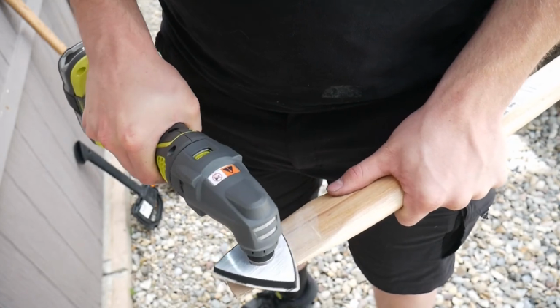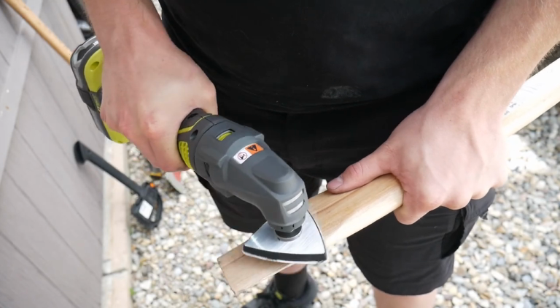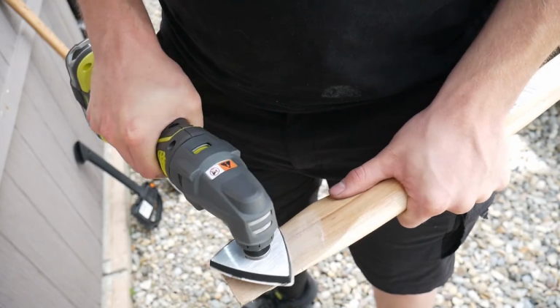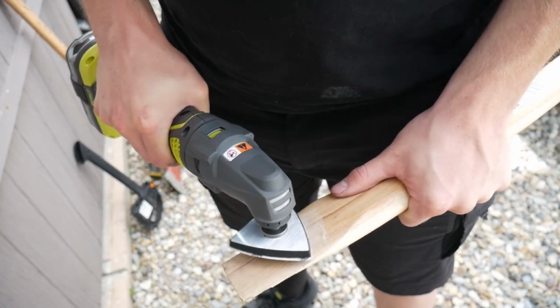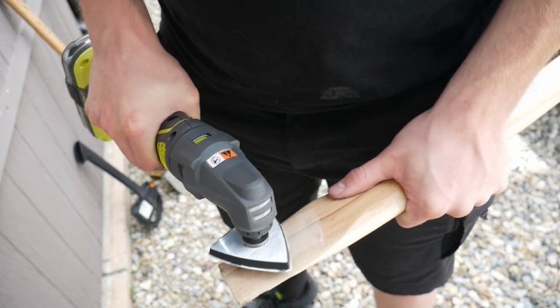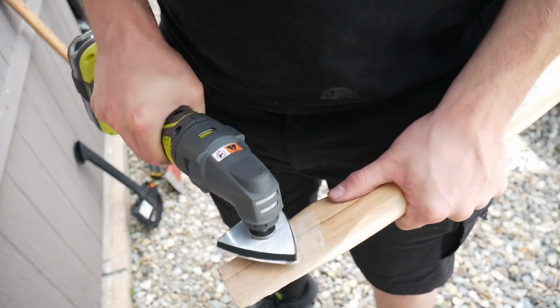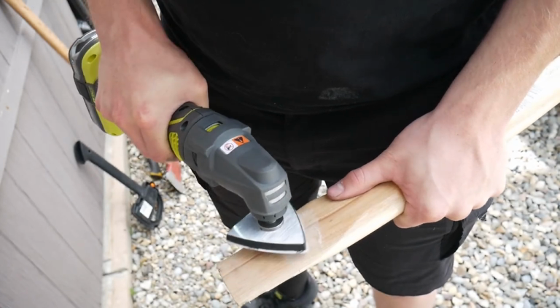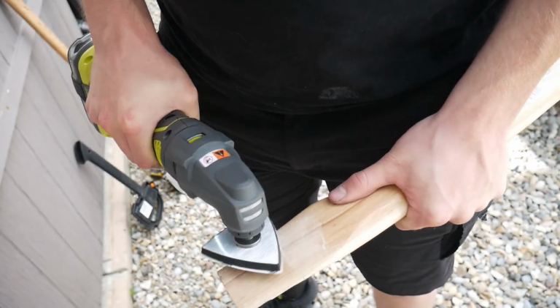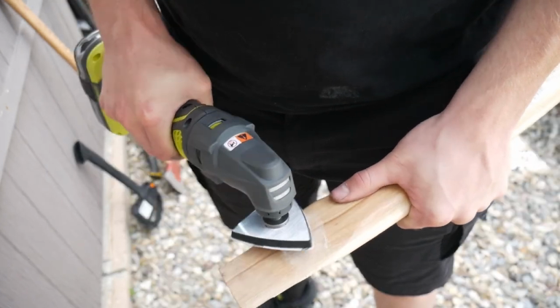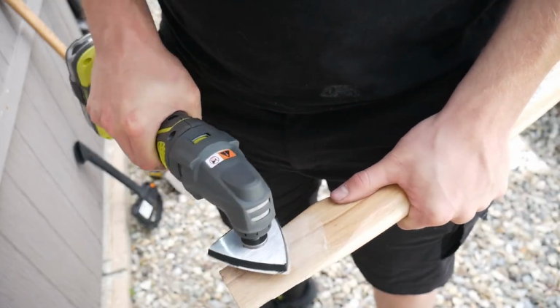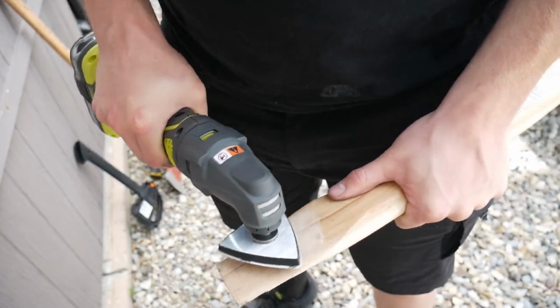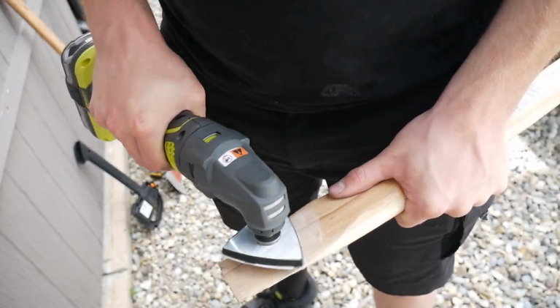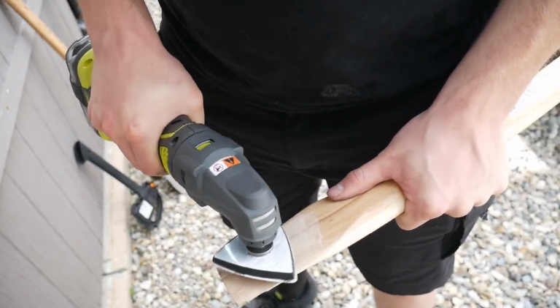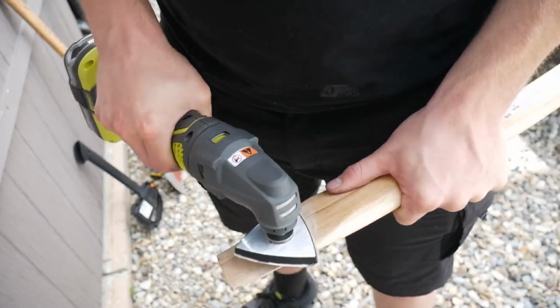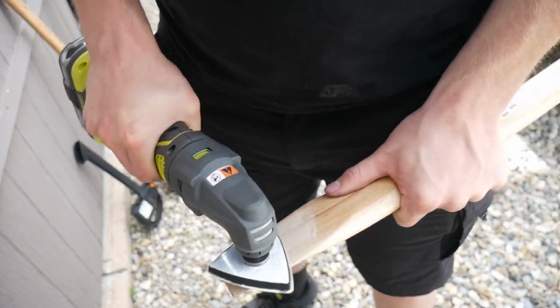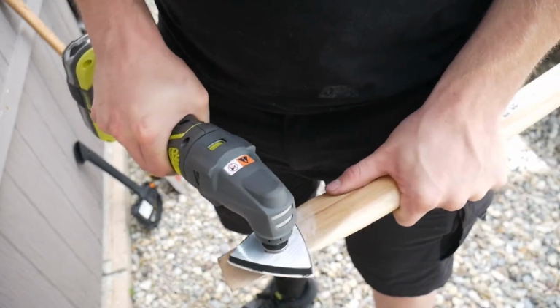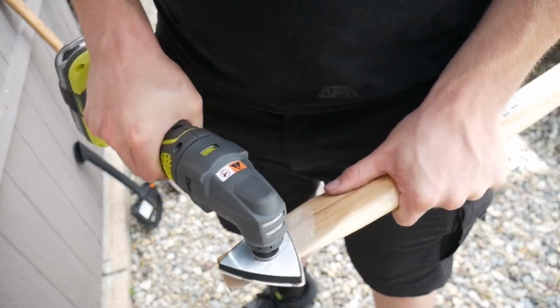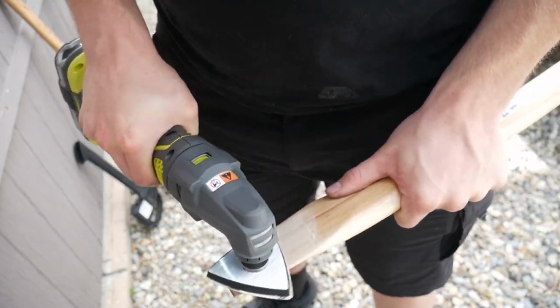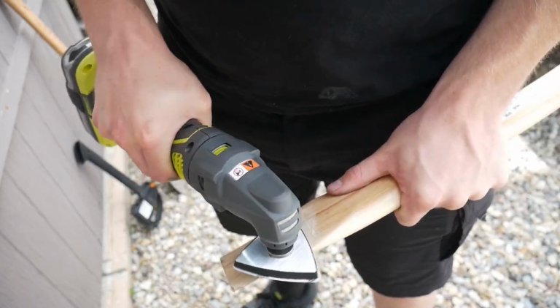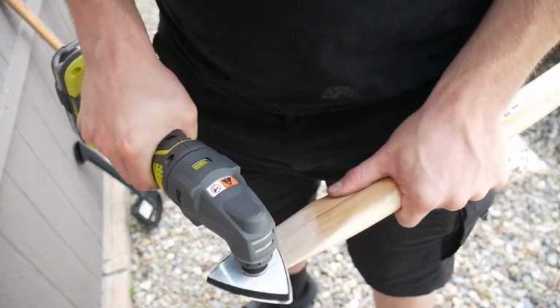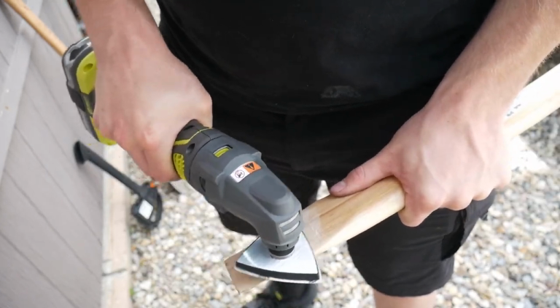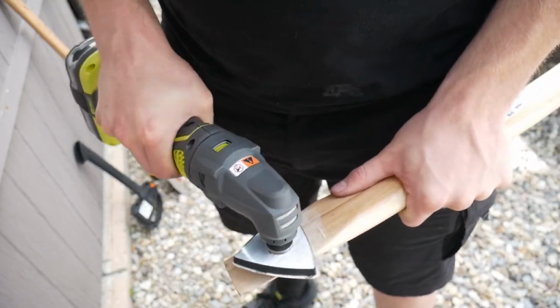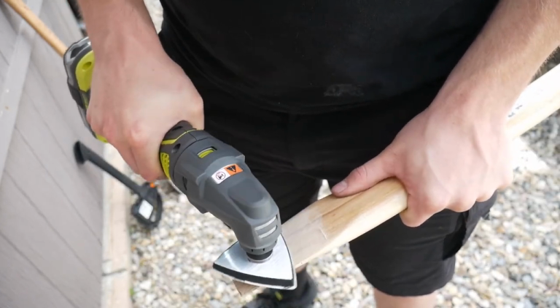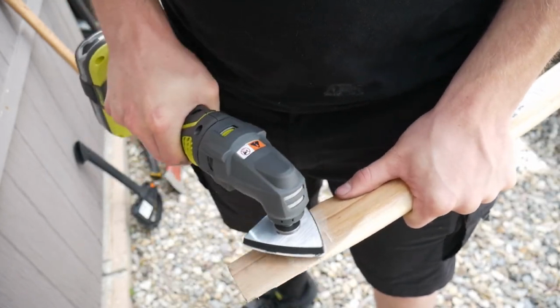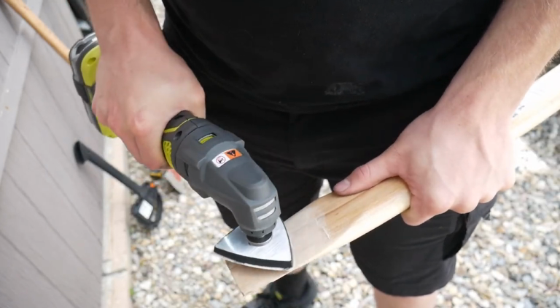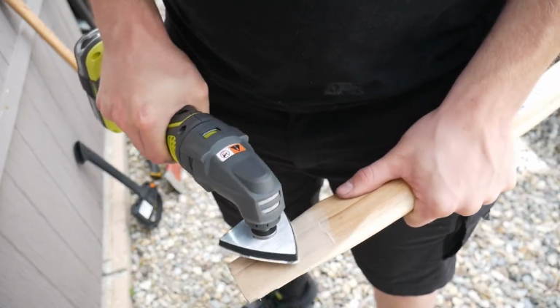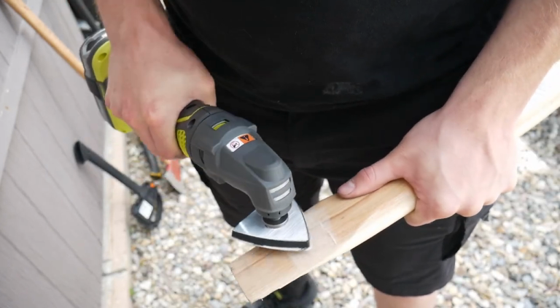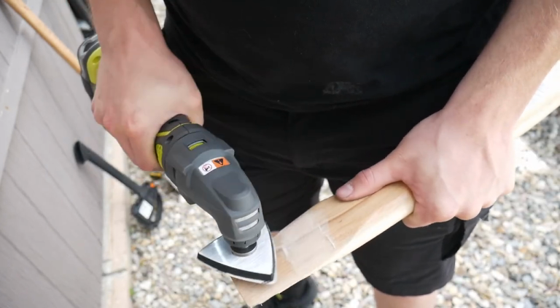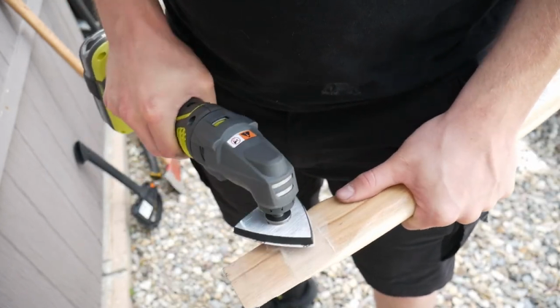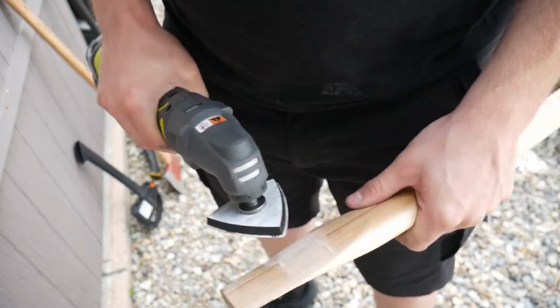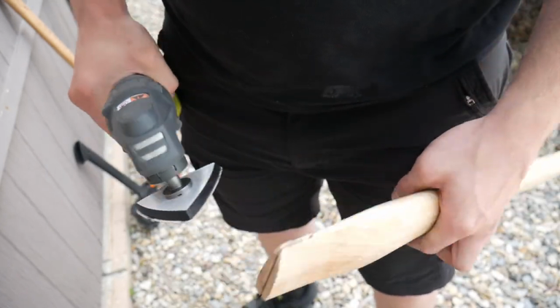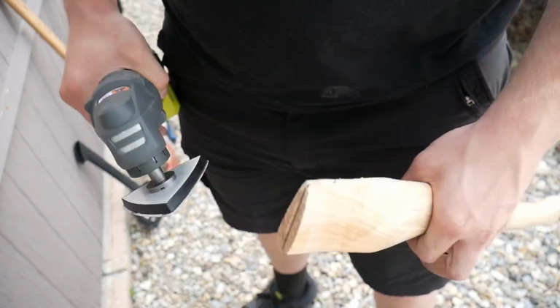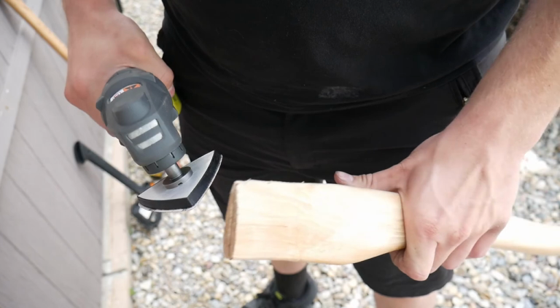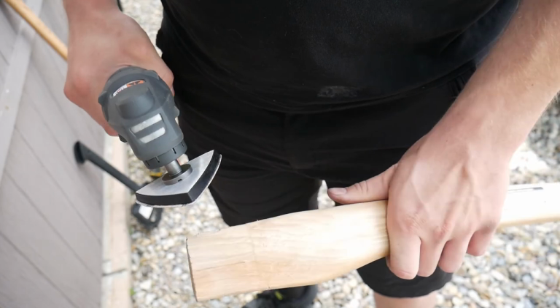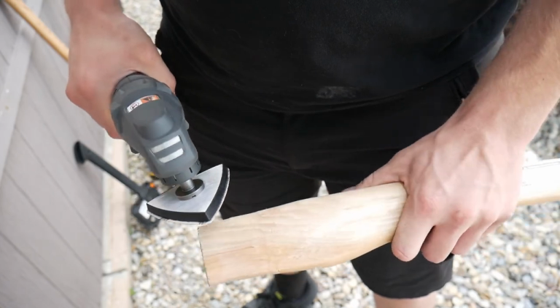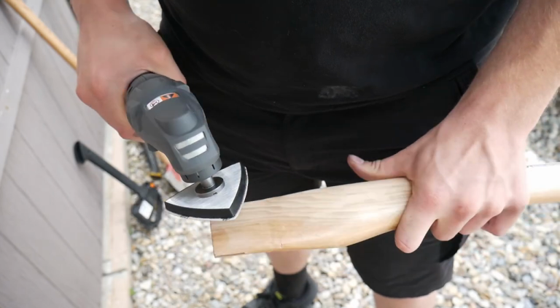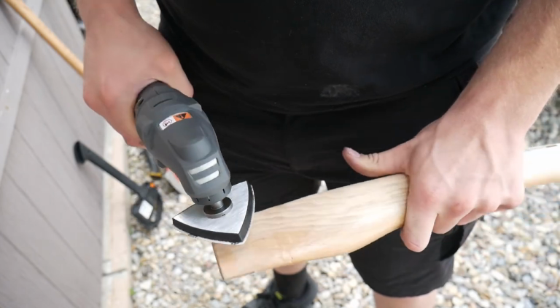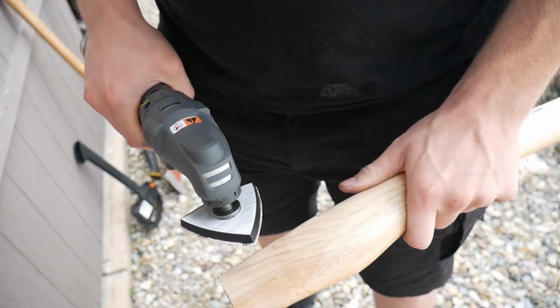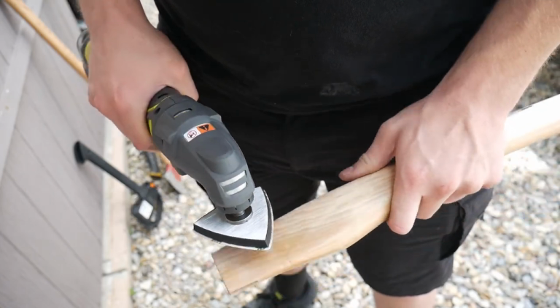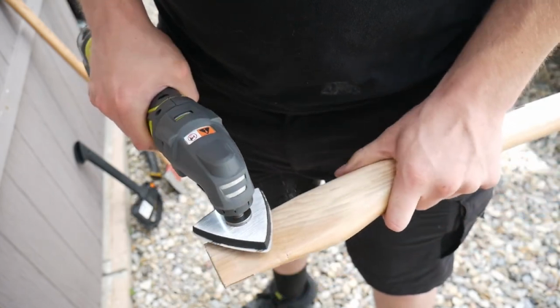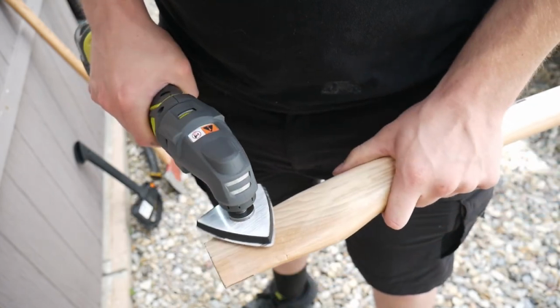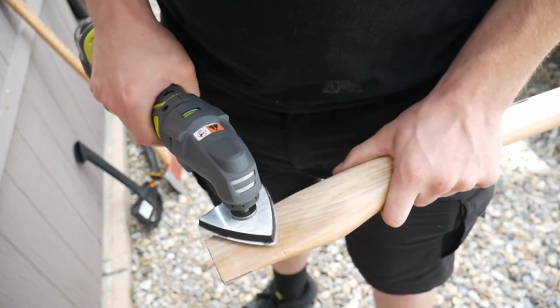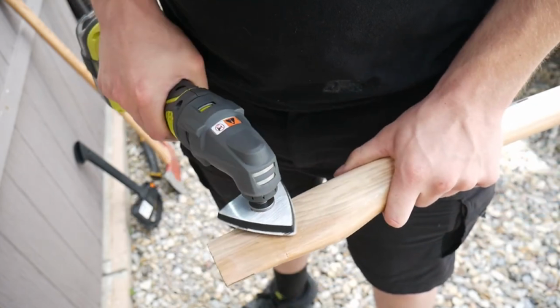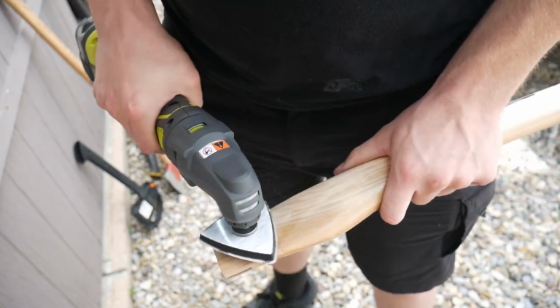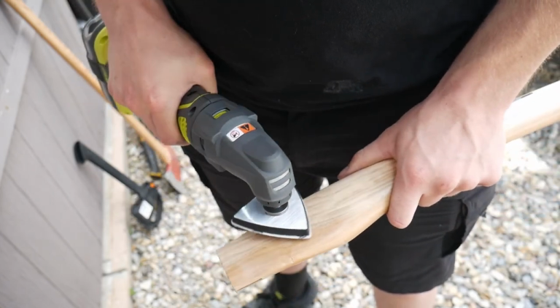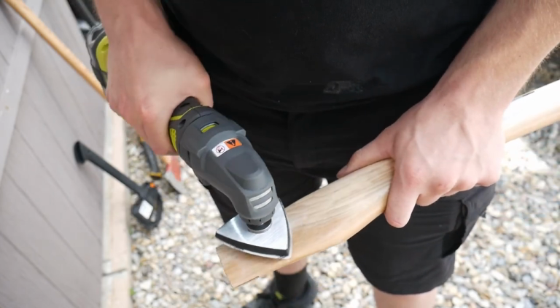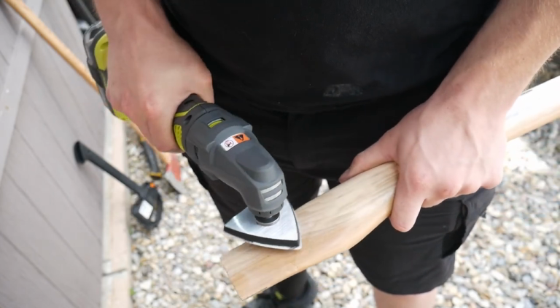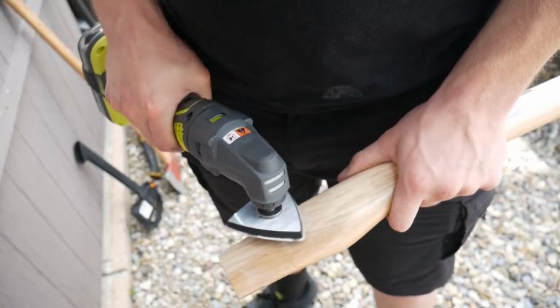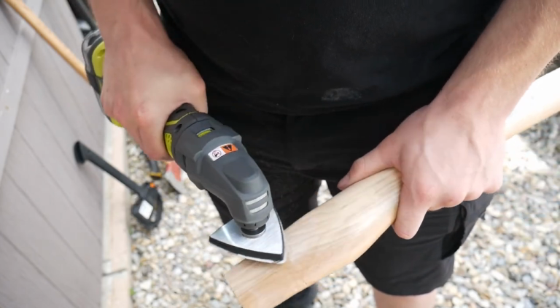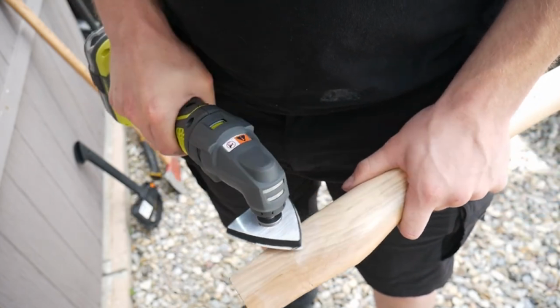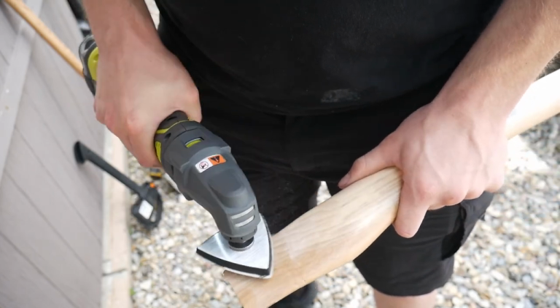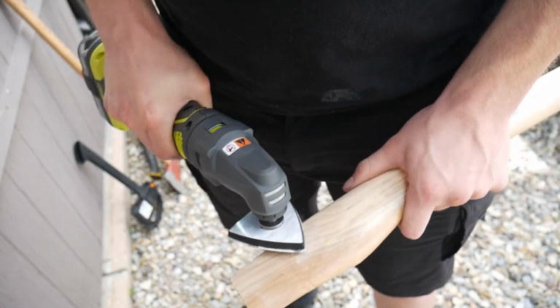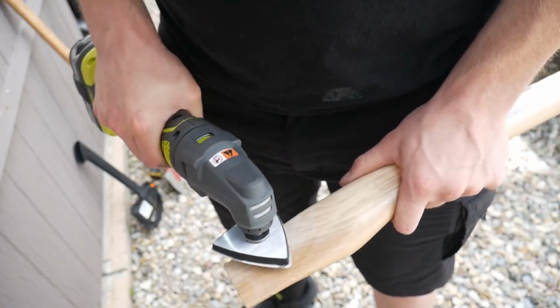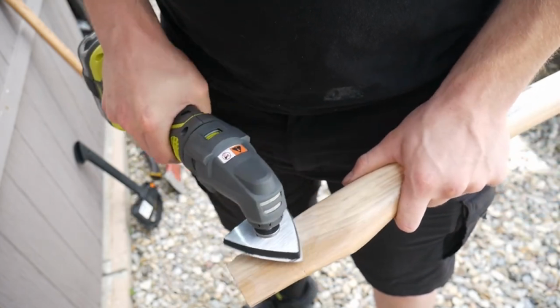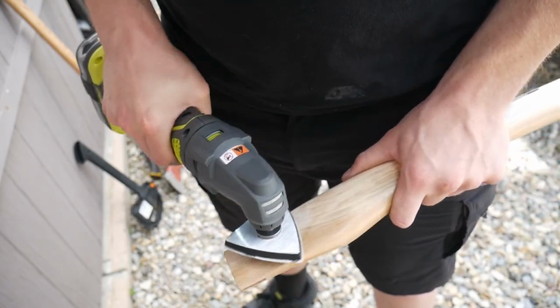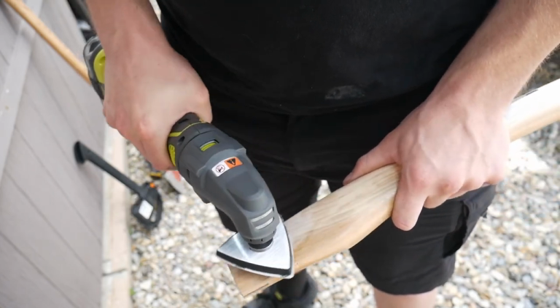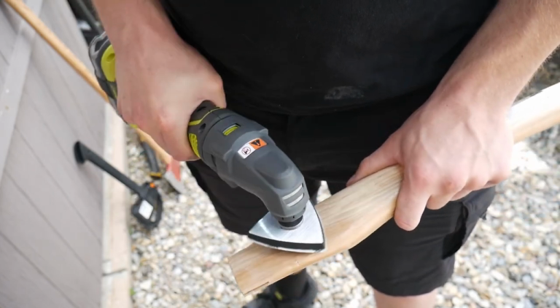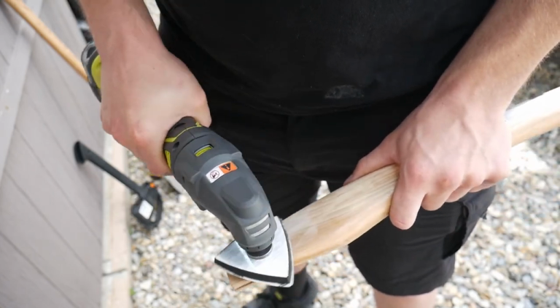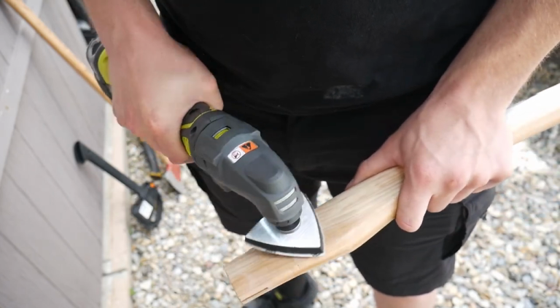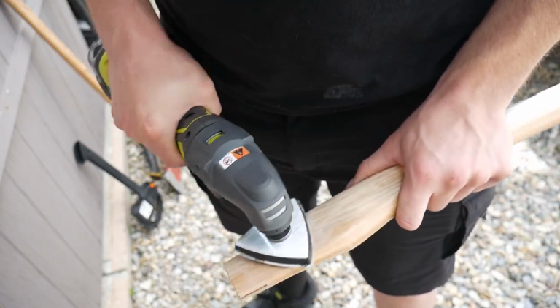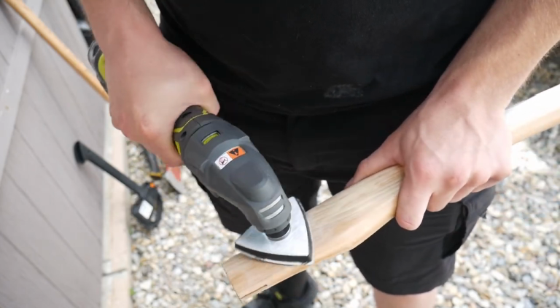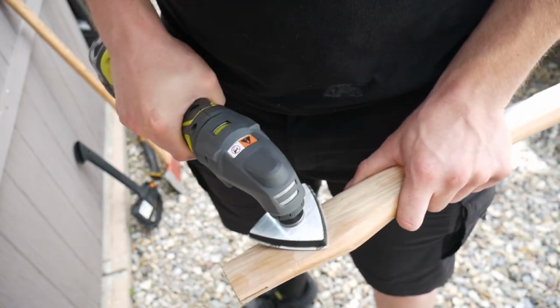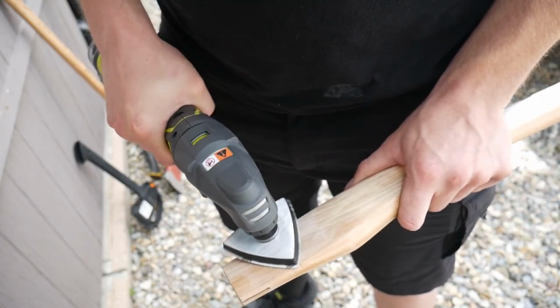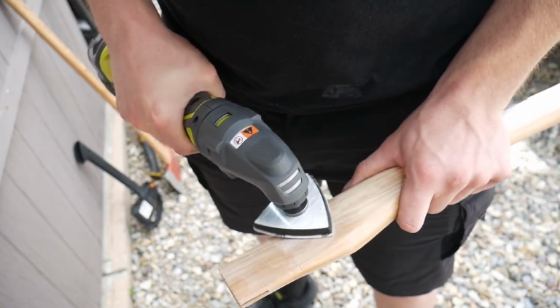Here I'm using an oscillating tool with a sanding attachment. It makes it very easy and a lot faster than using sandpaper.